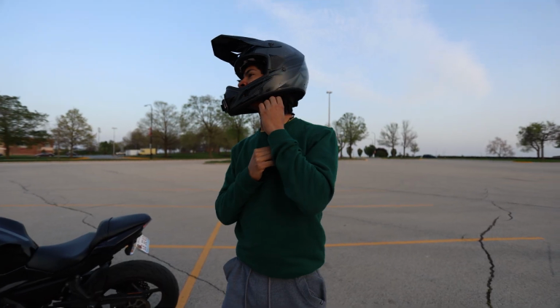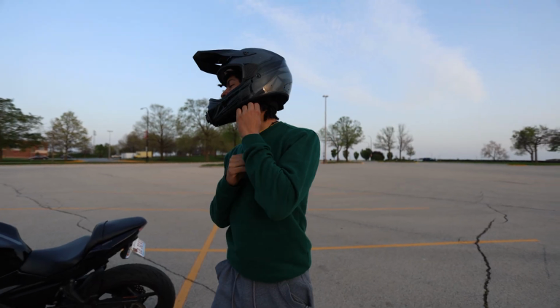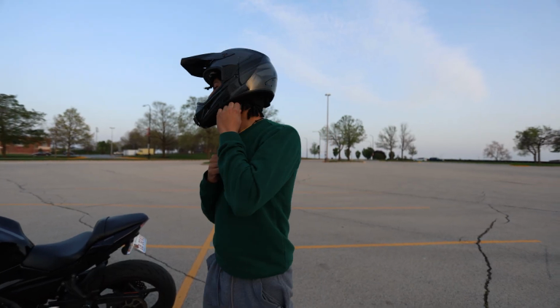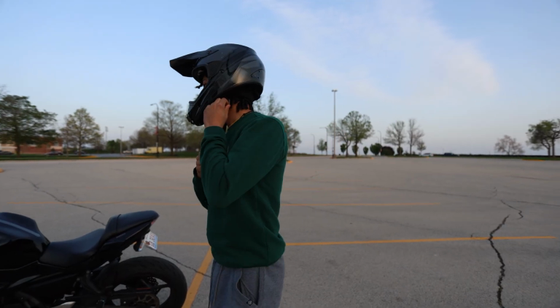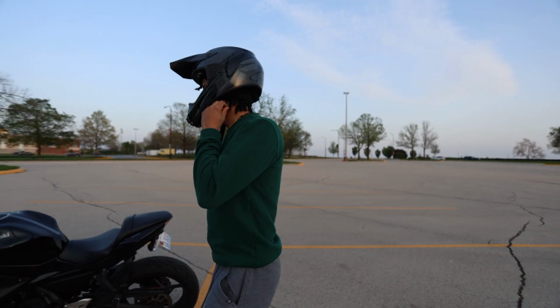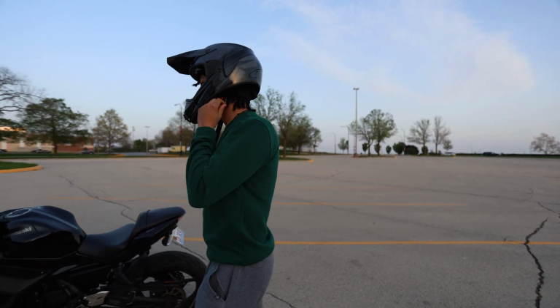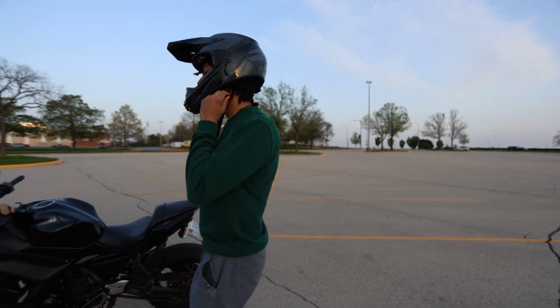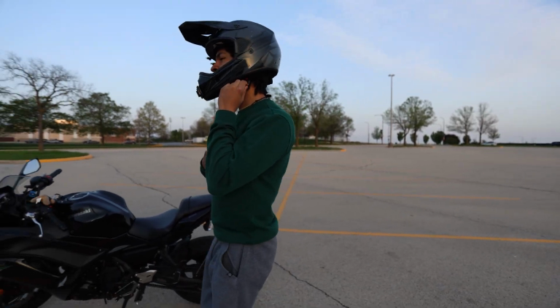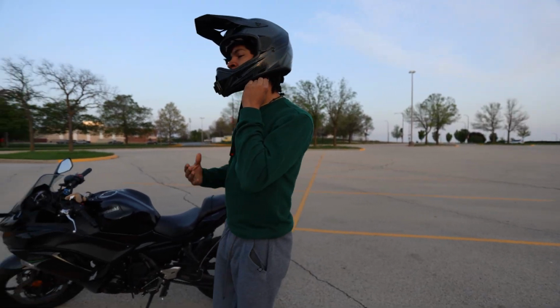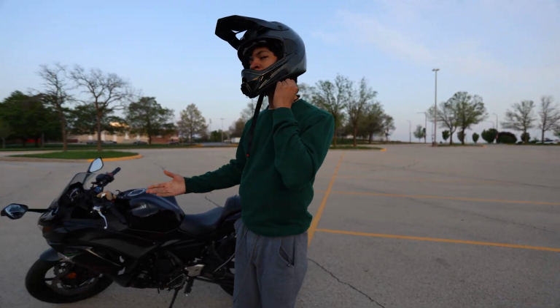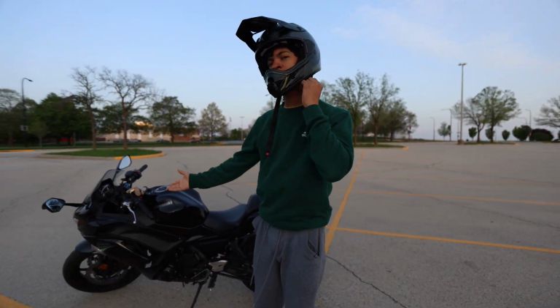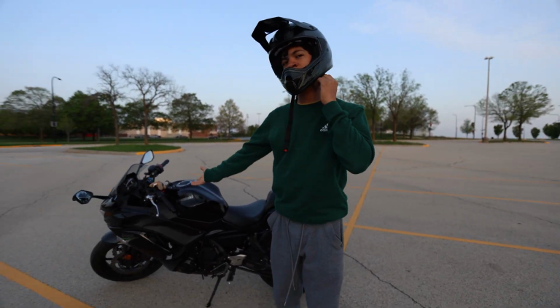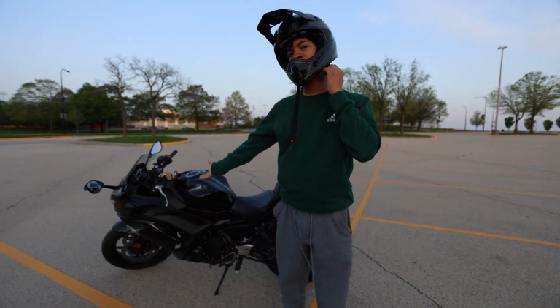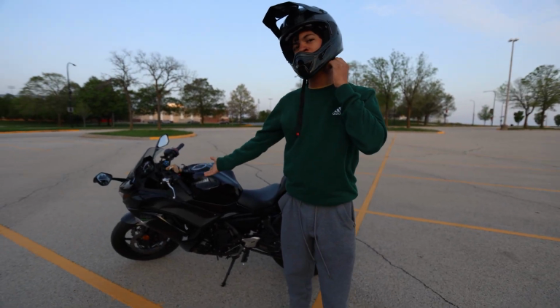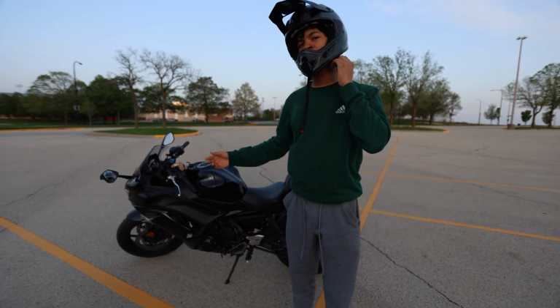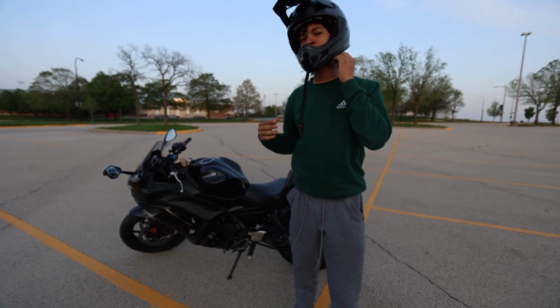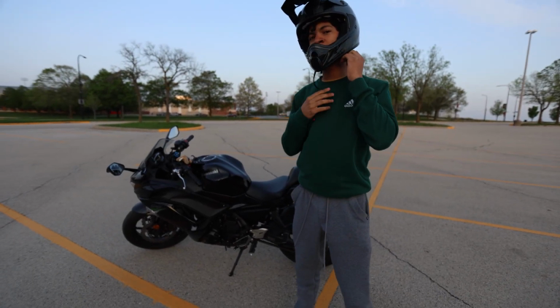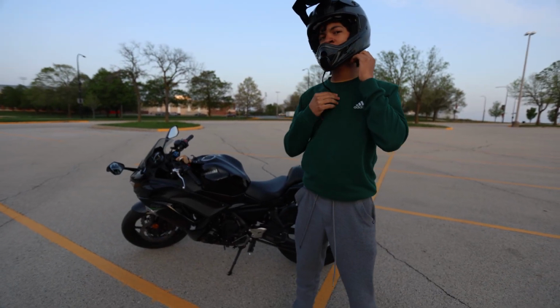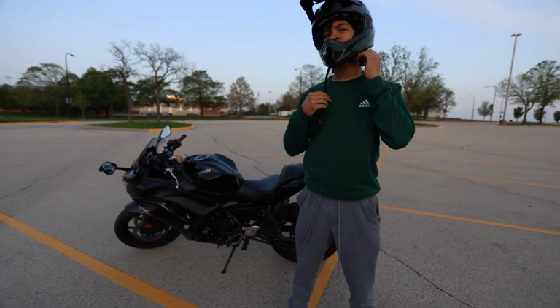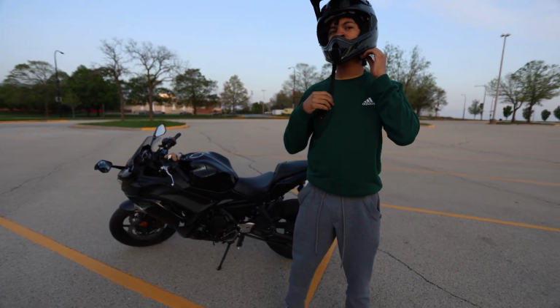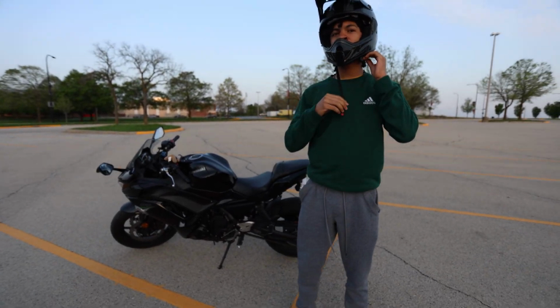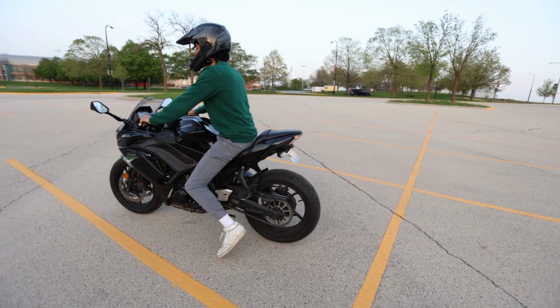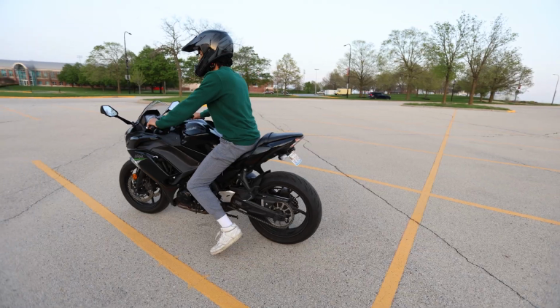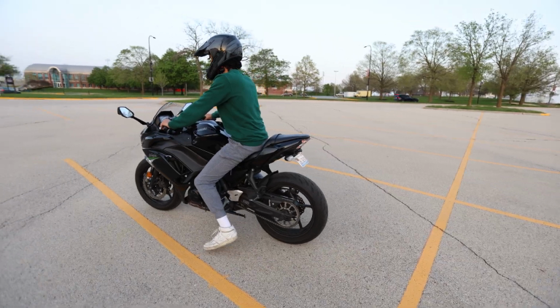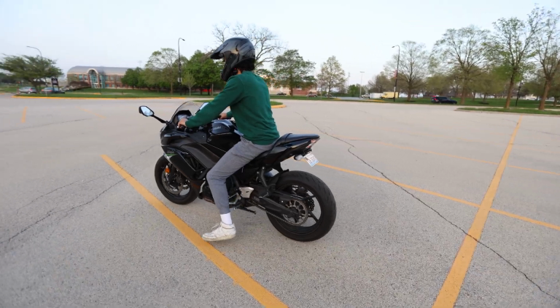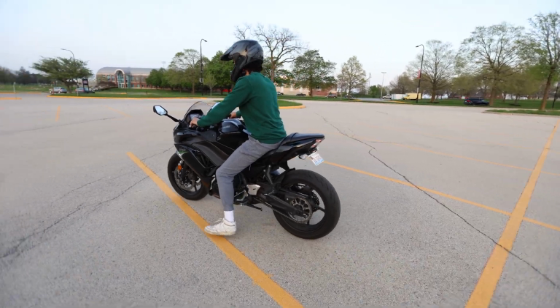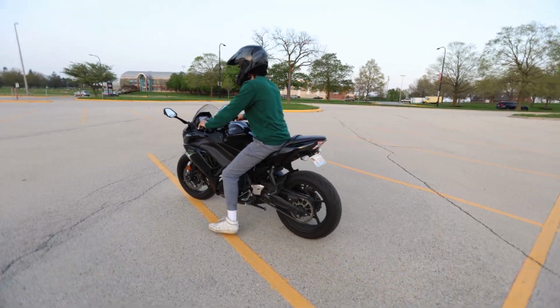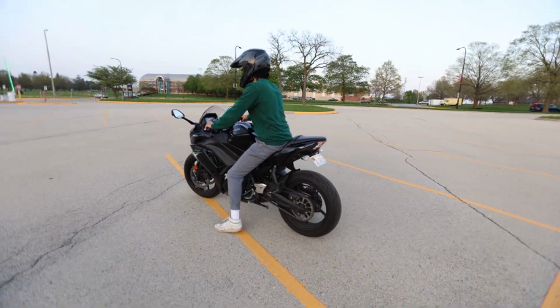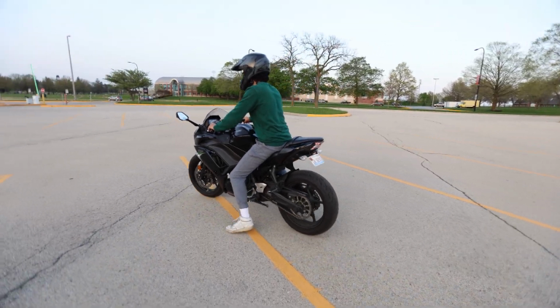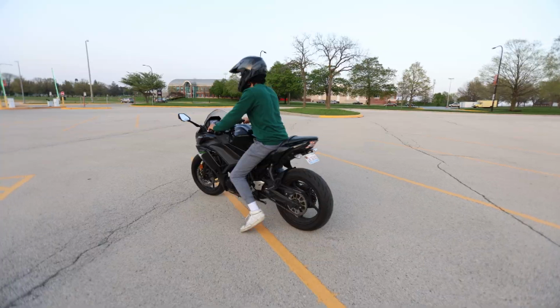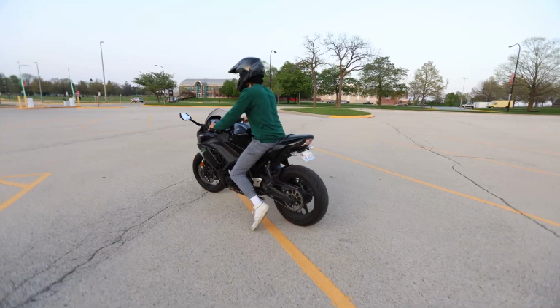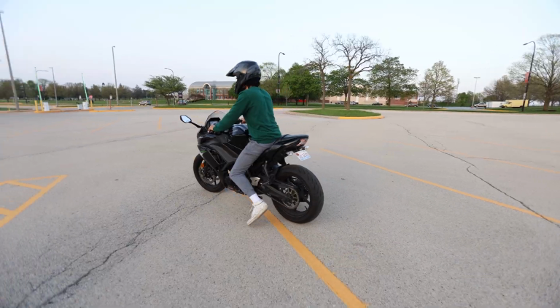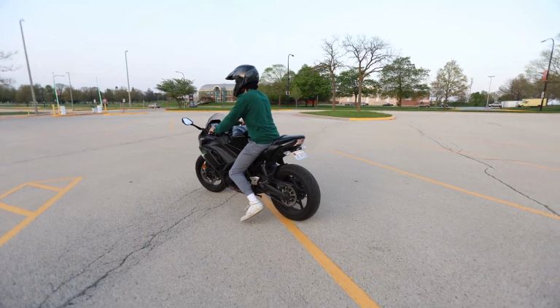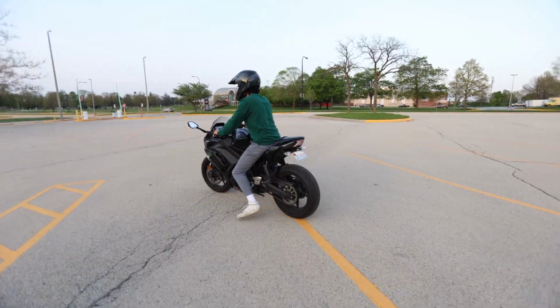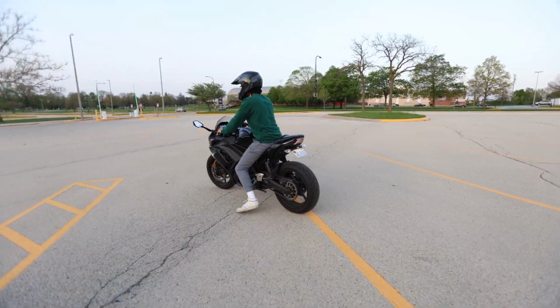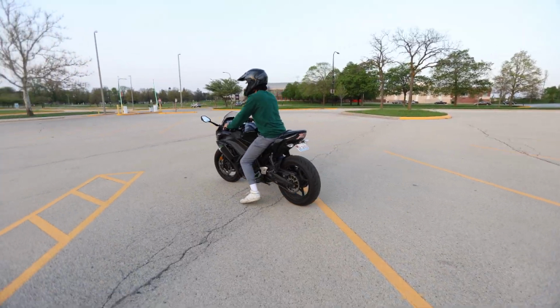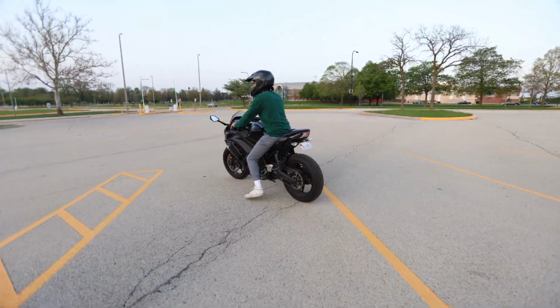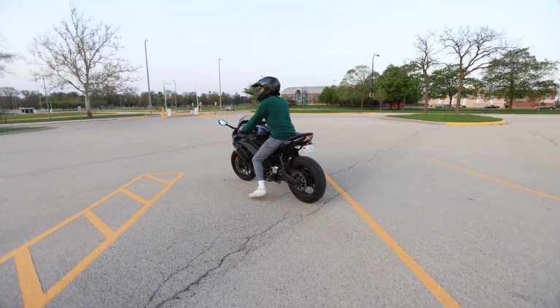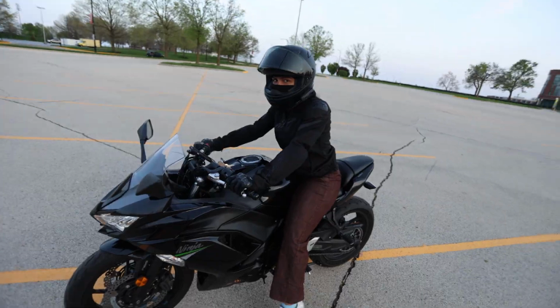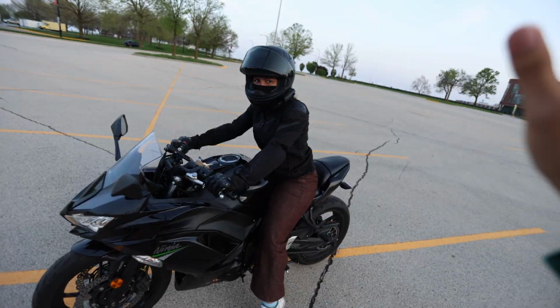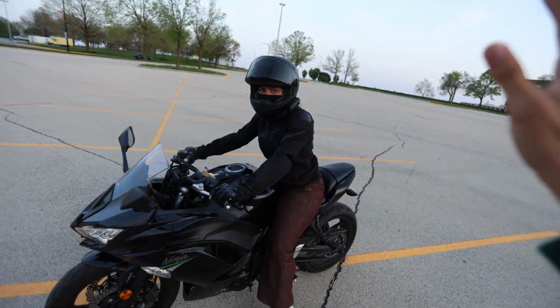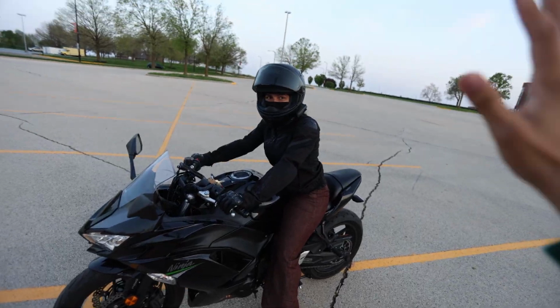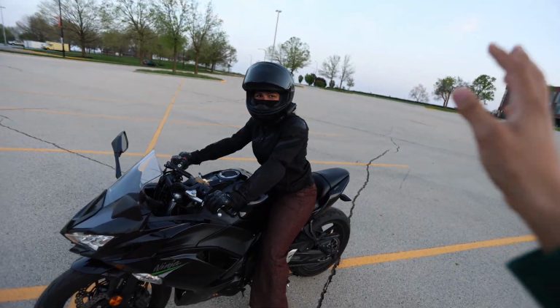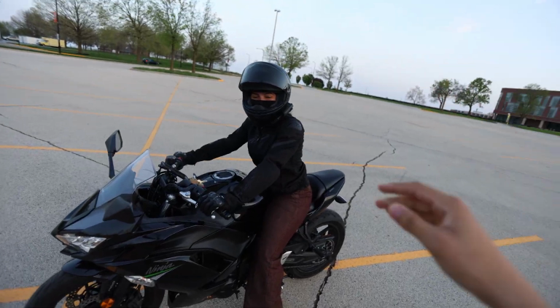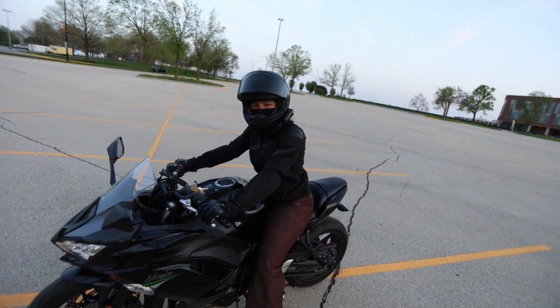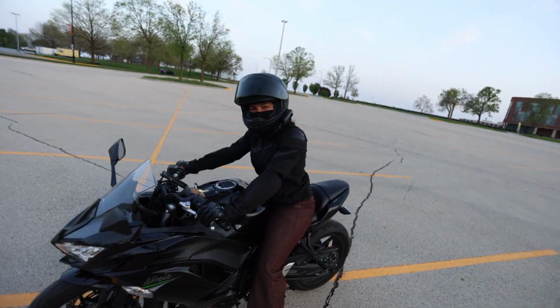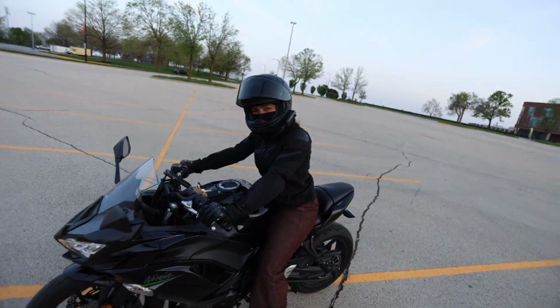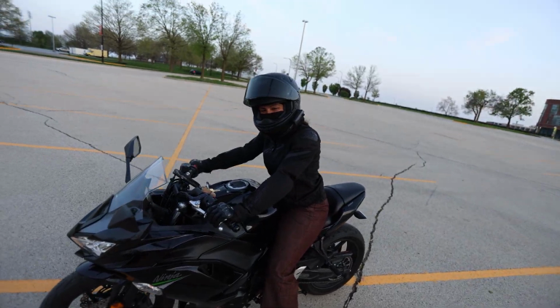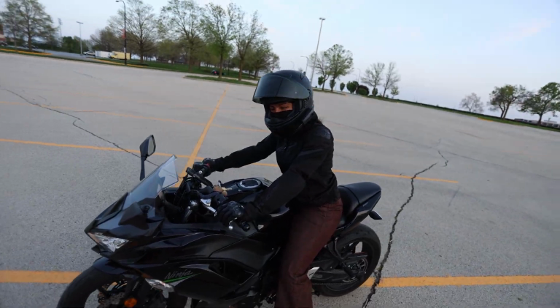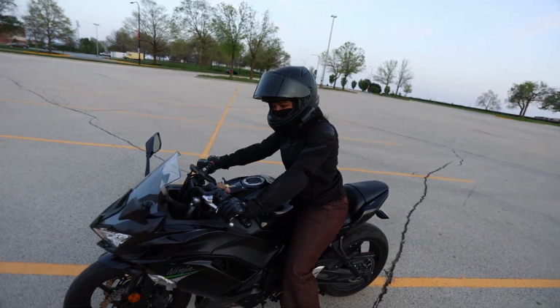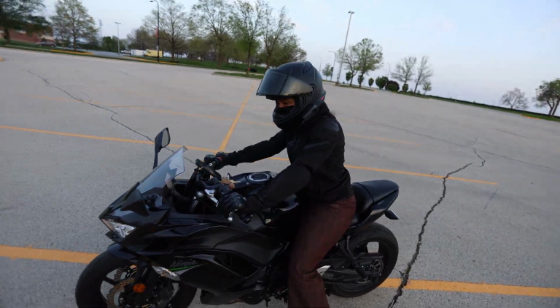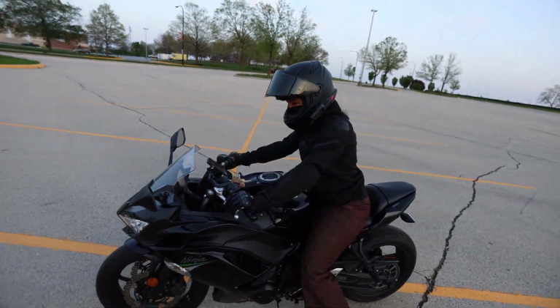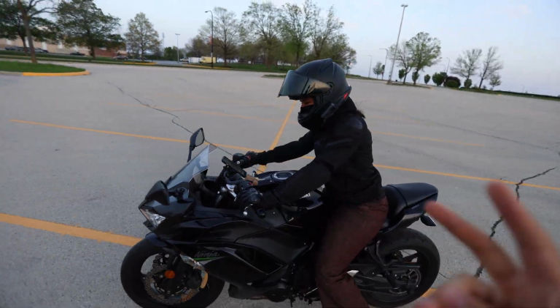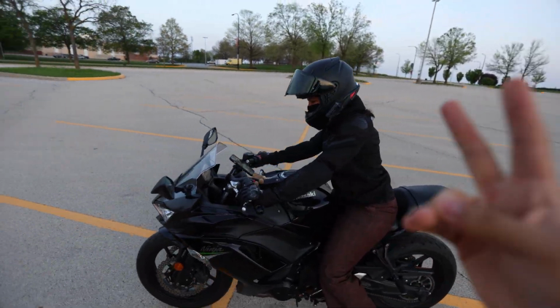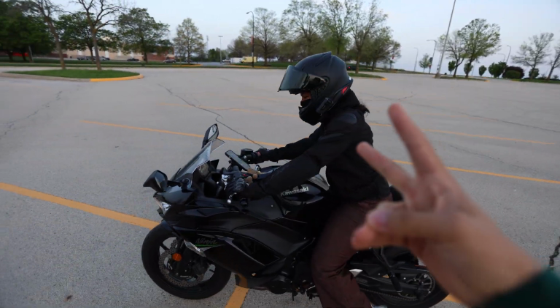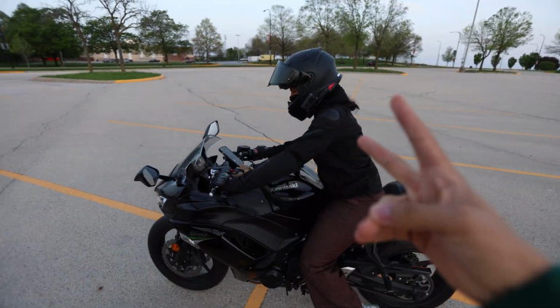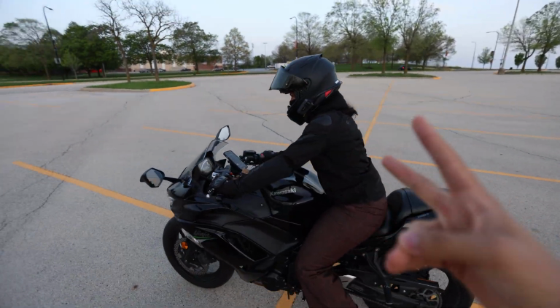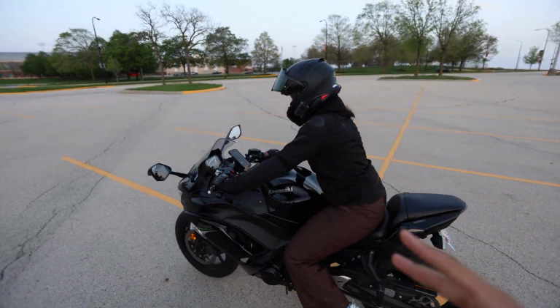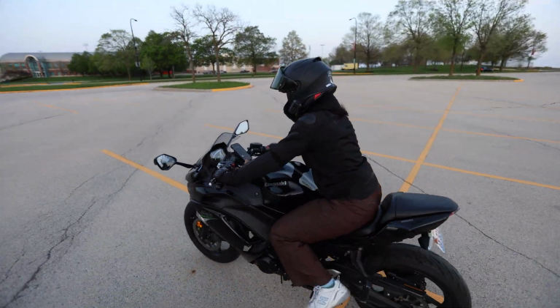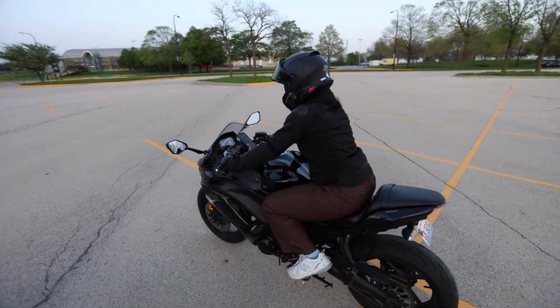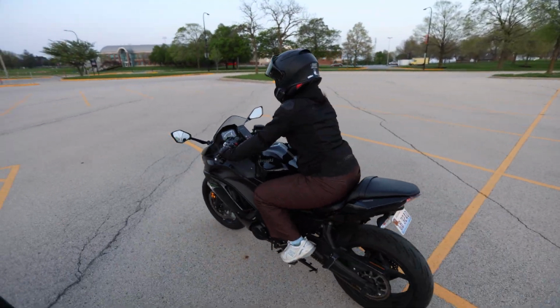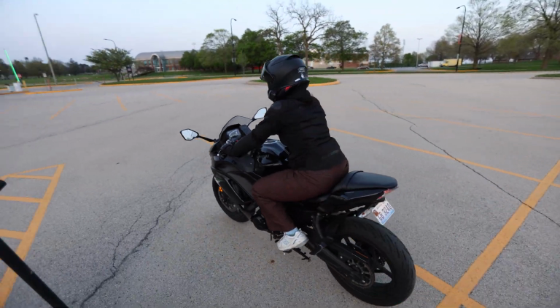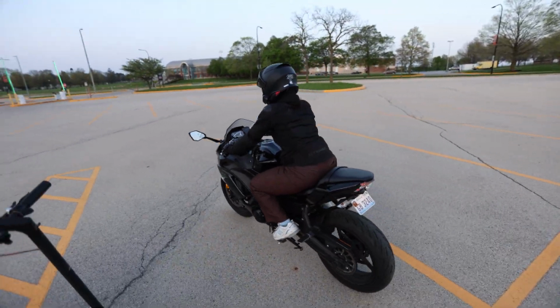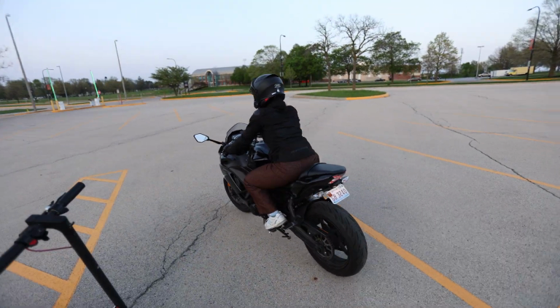After that I headed out to film the intro to this video. Shout out to Elissa for letting me ride on her bike because since mine is back in Chicago, I obviously couldn't make it without her.